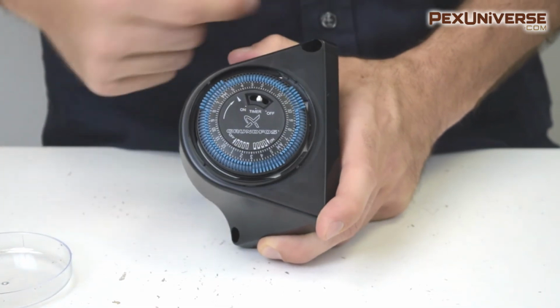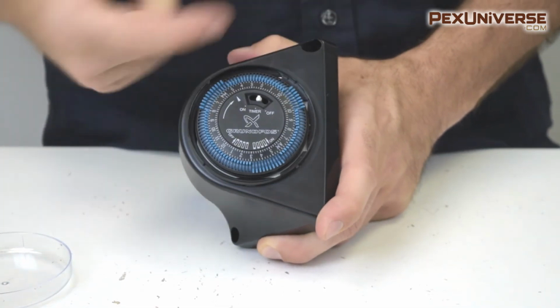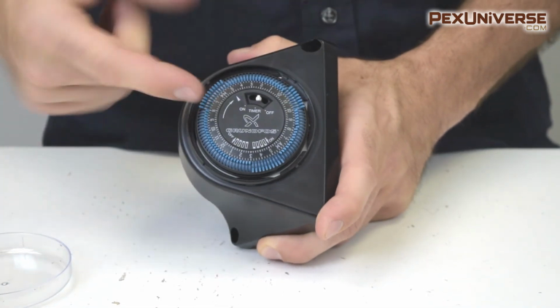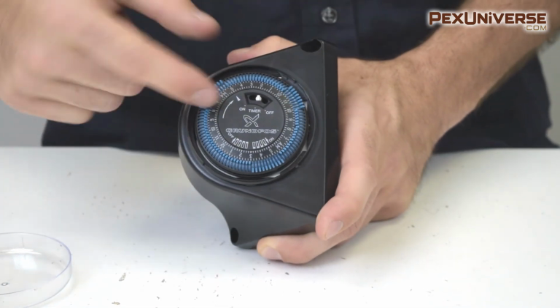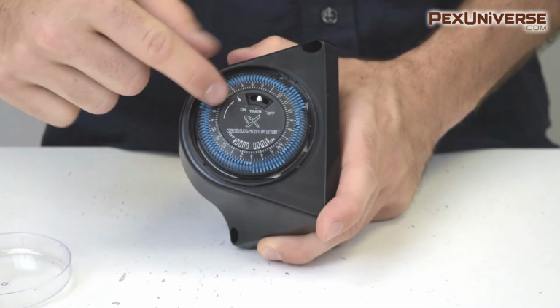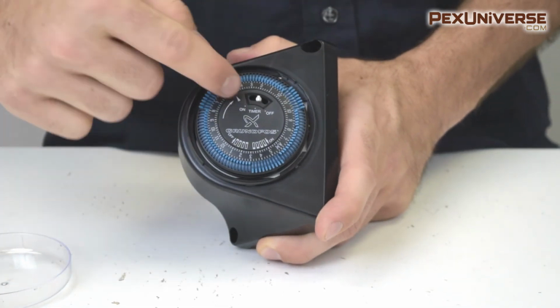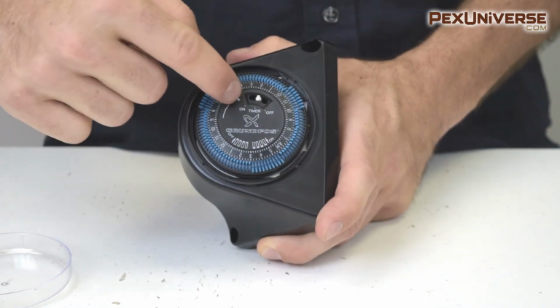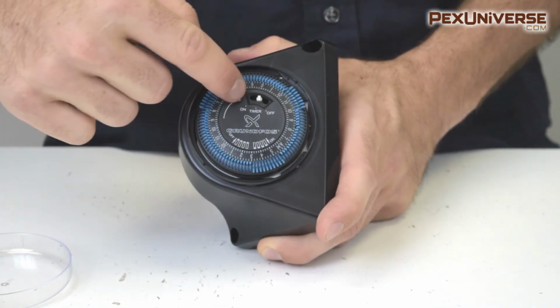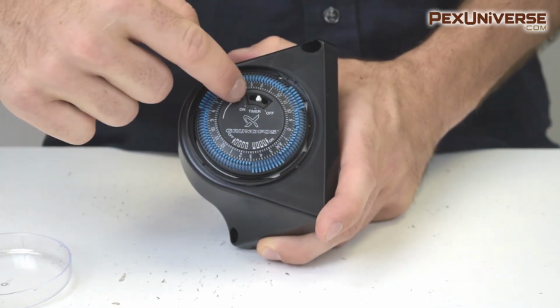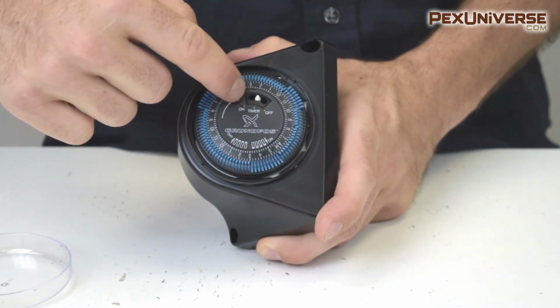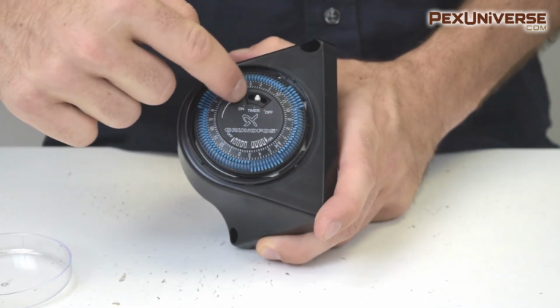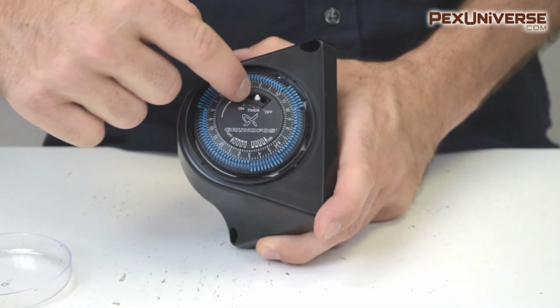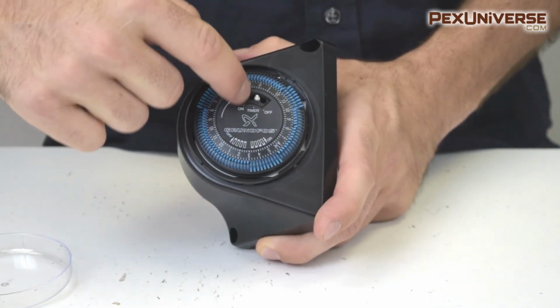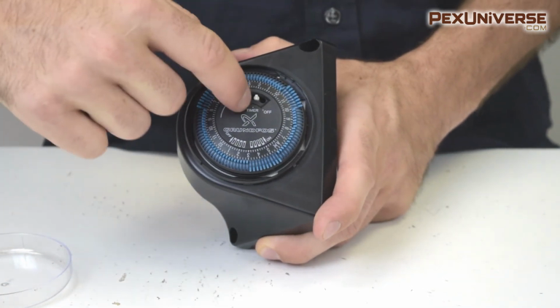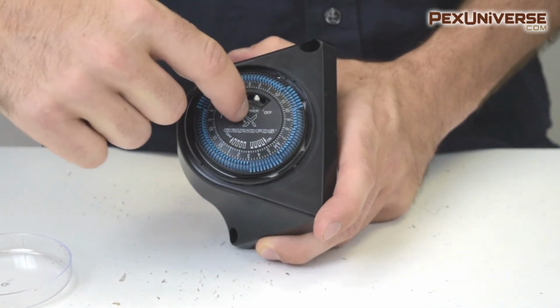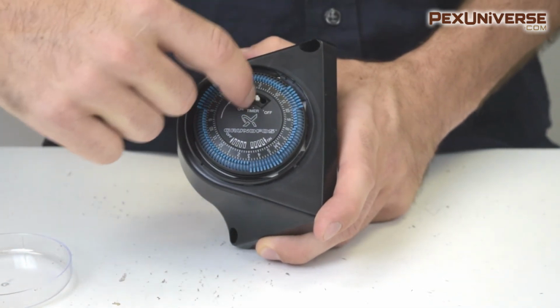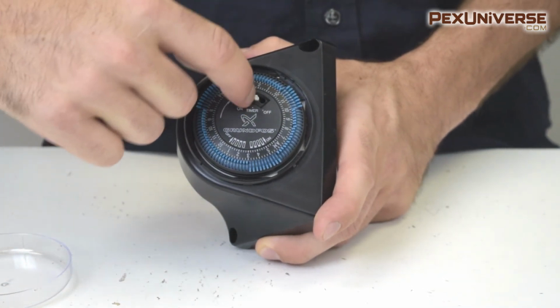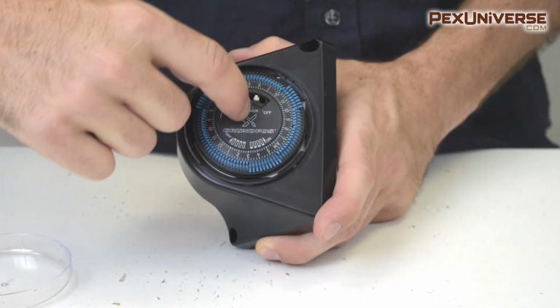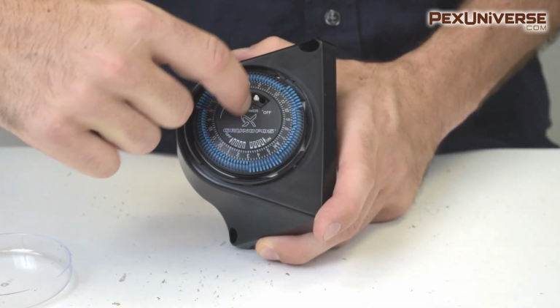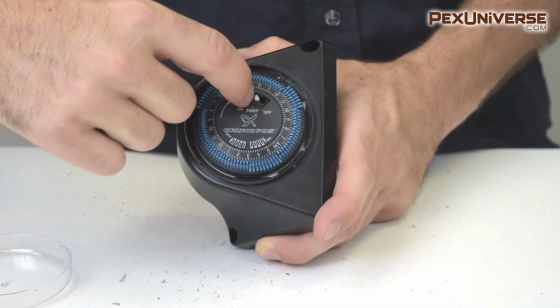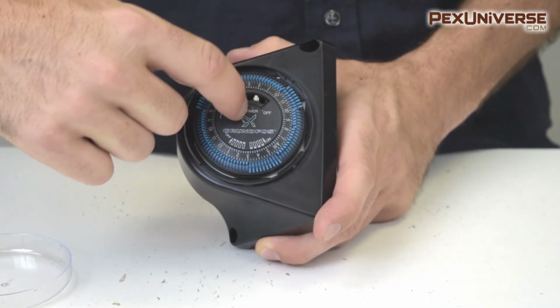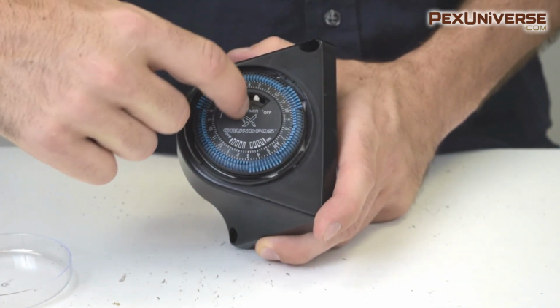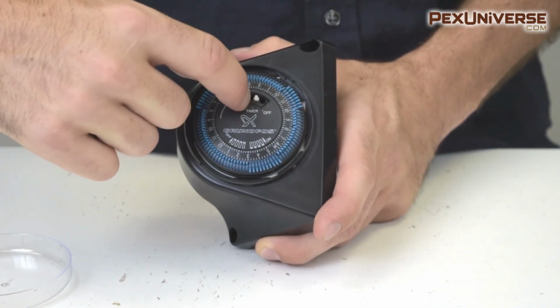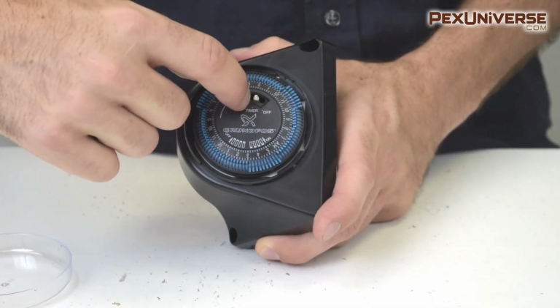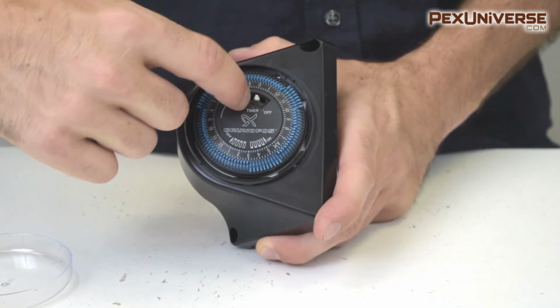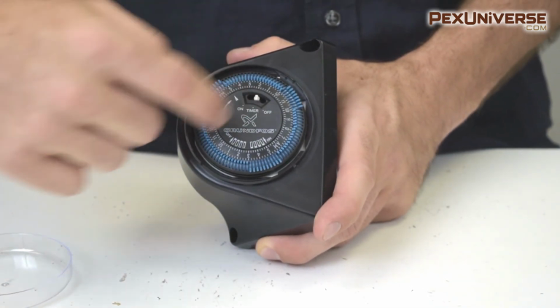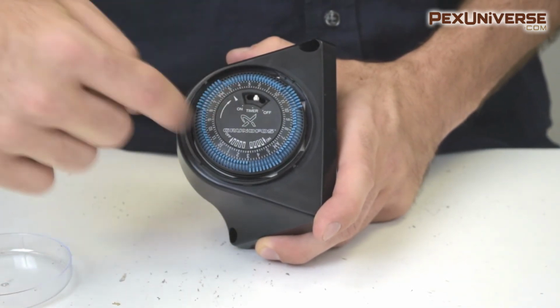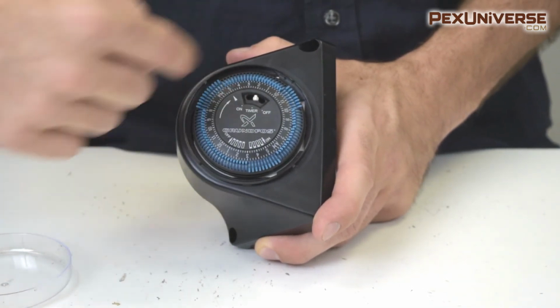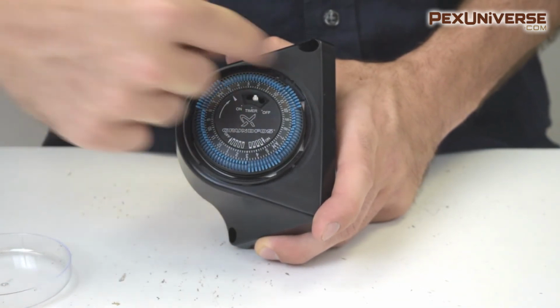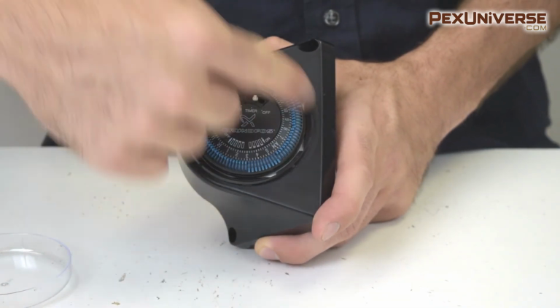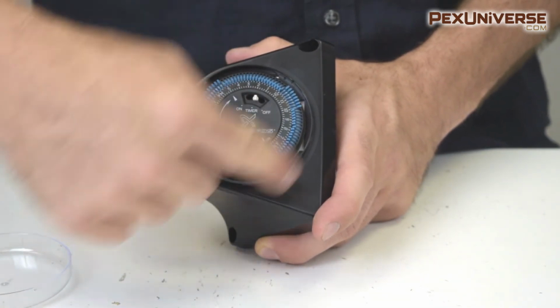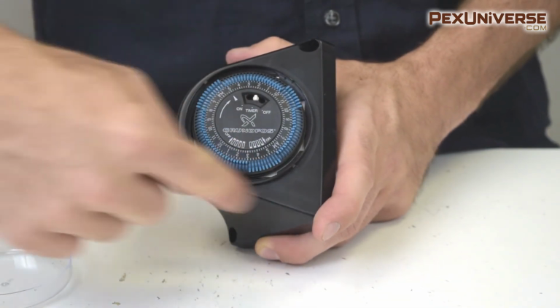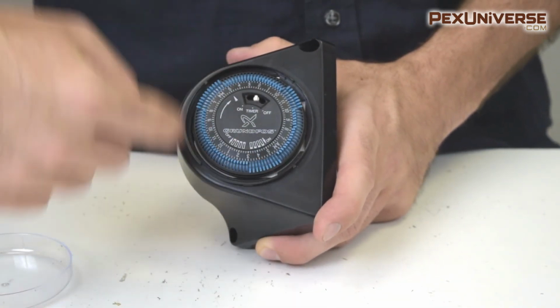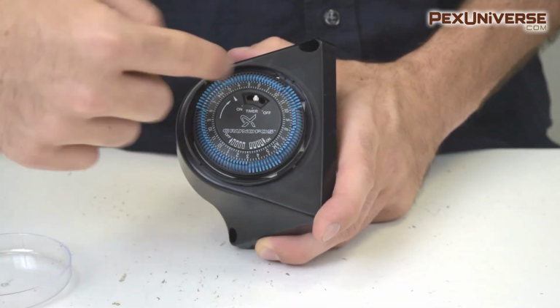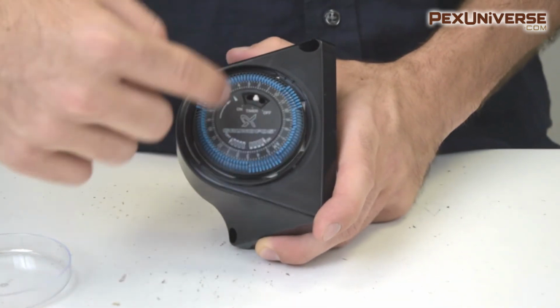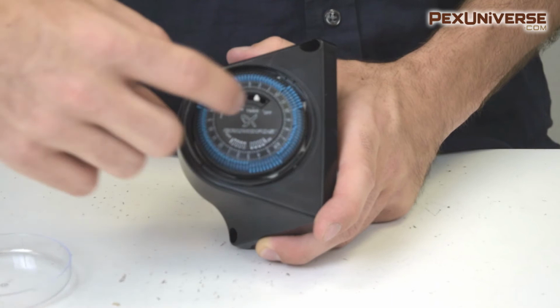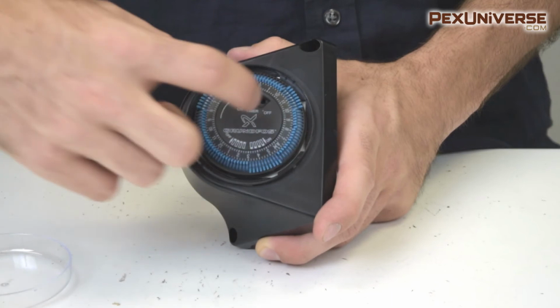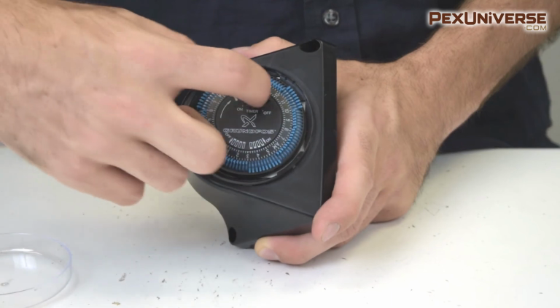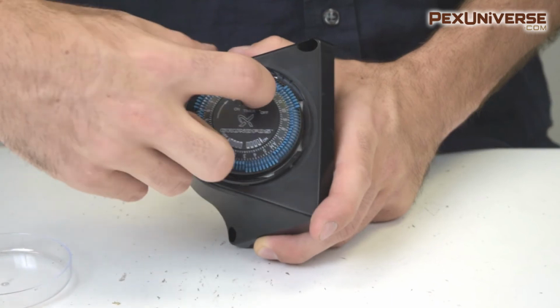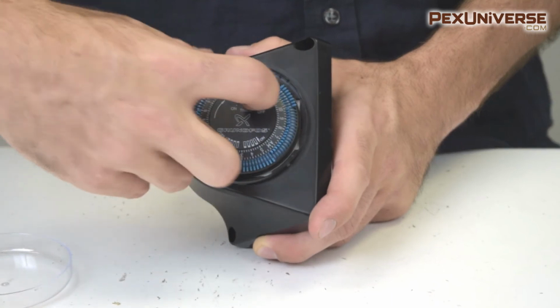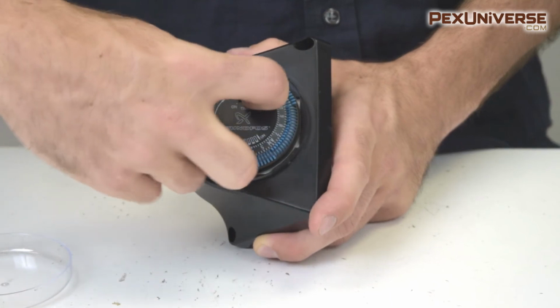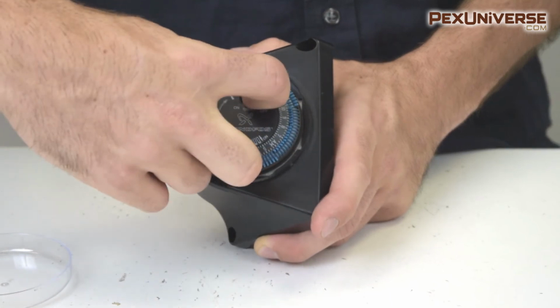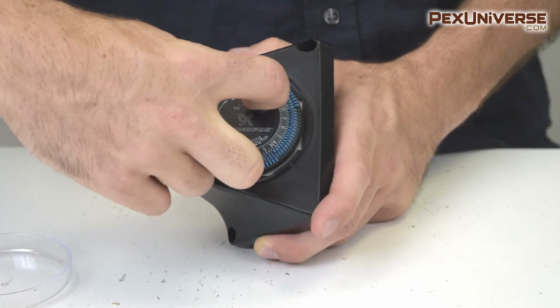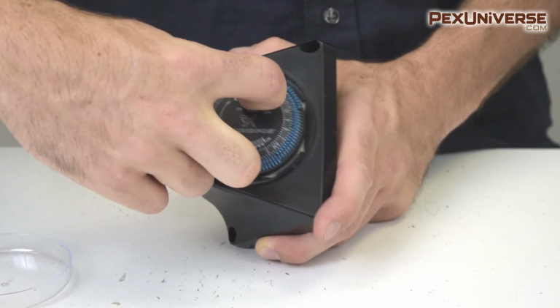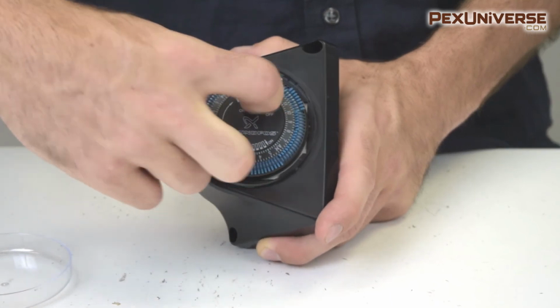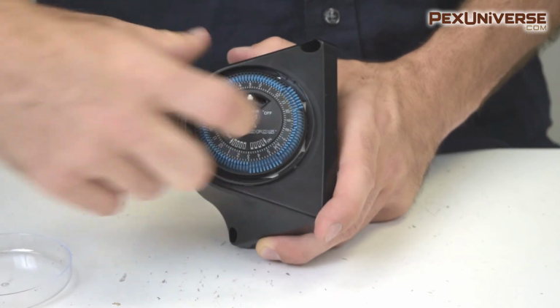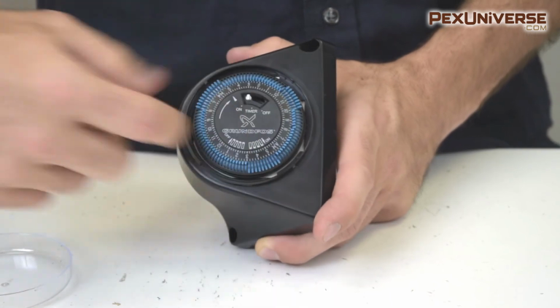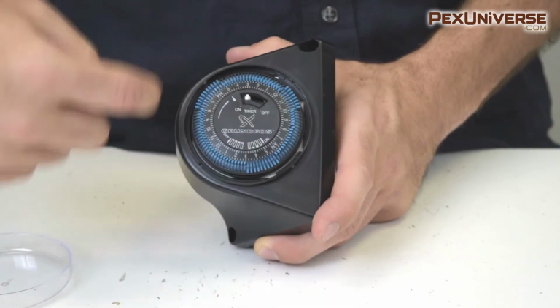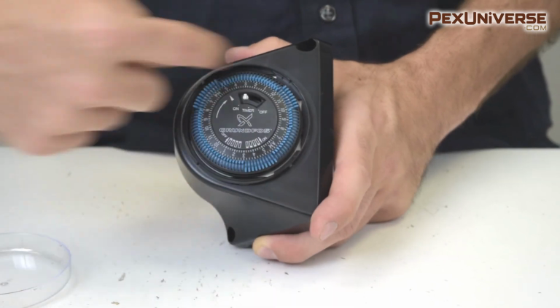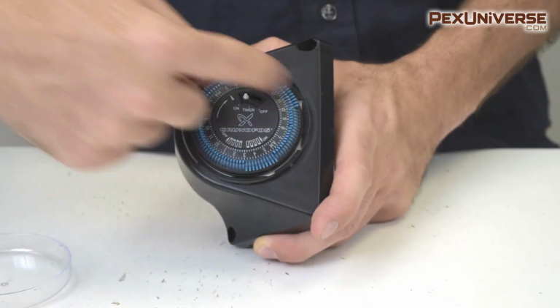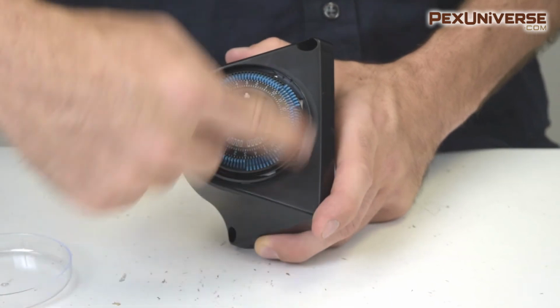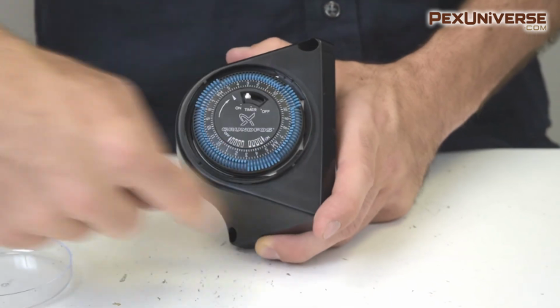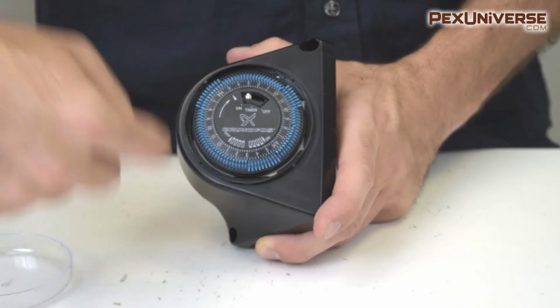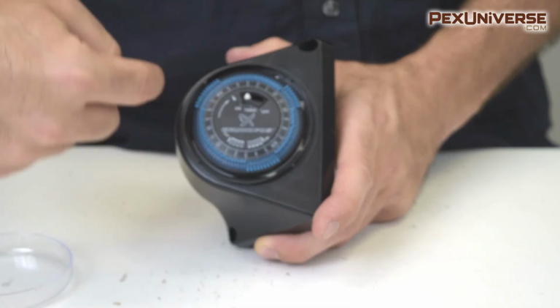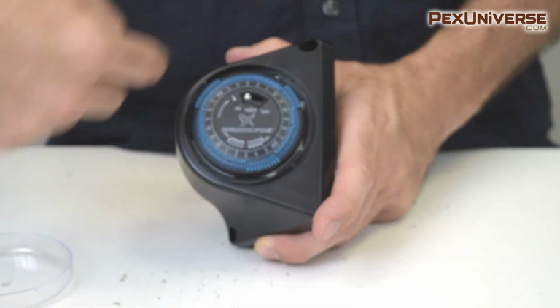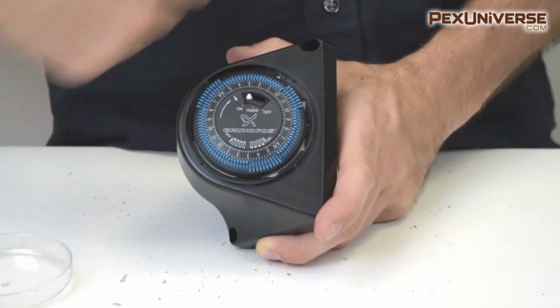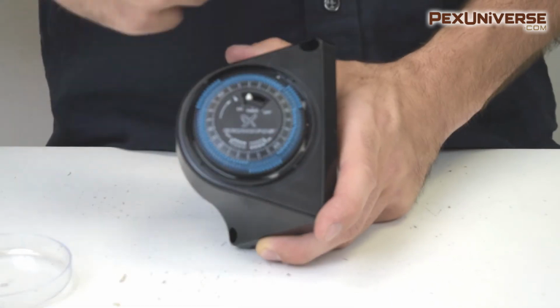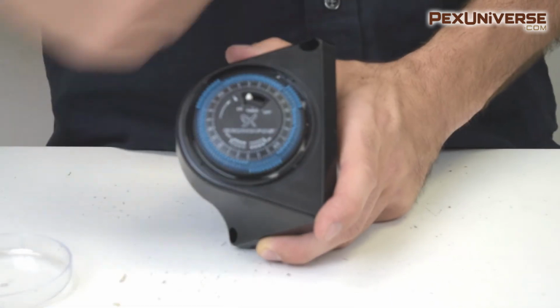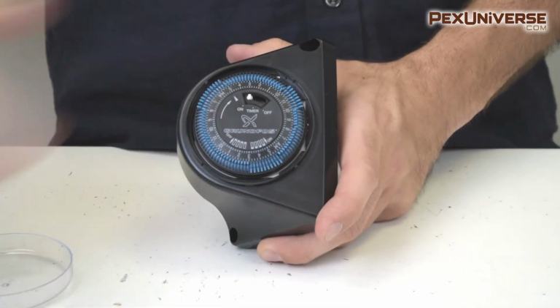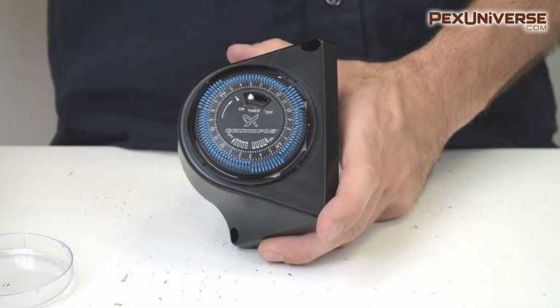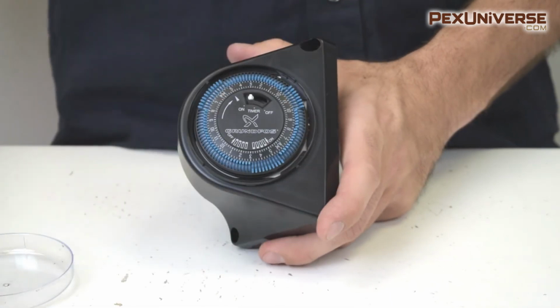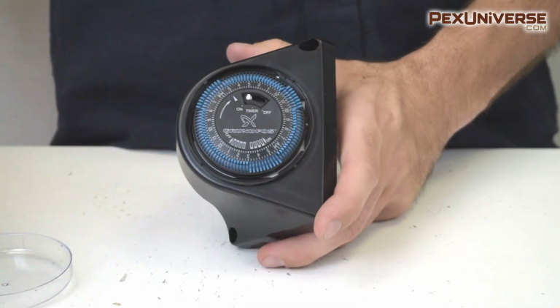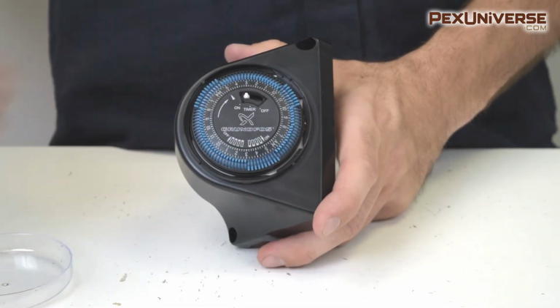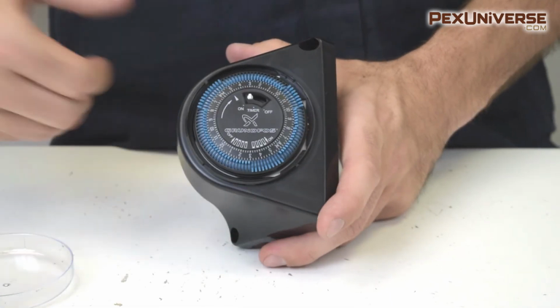Make sure you have the timer switch set to timer and then this will work. If you have it set to just on, it's going to ignore the programming and just run all the time.